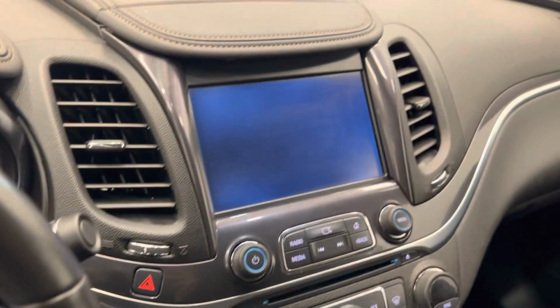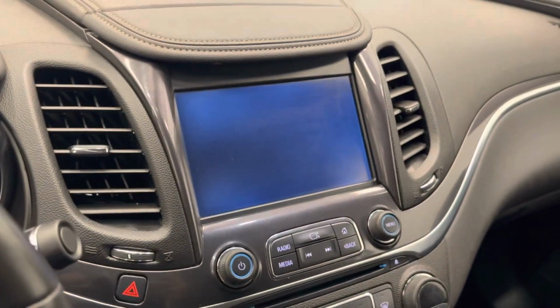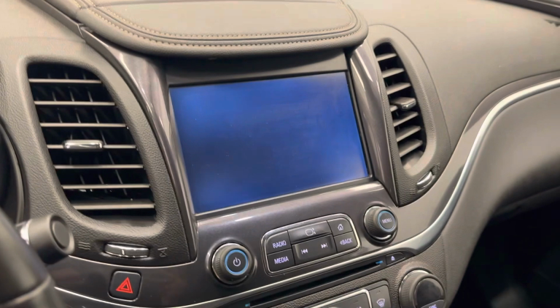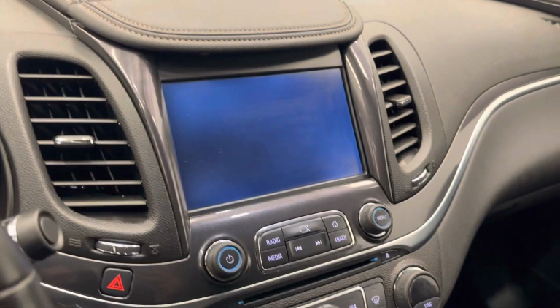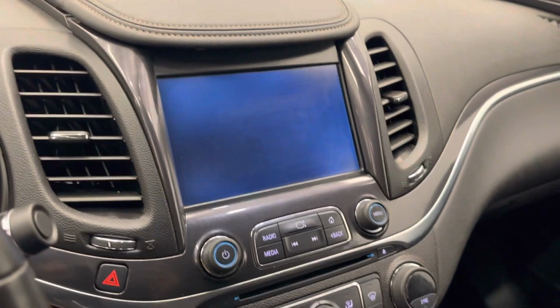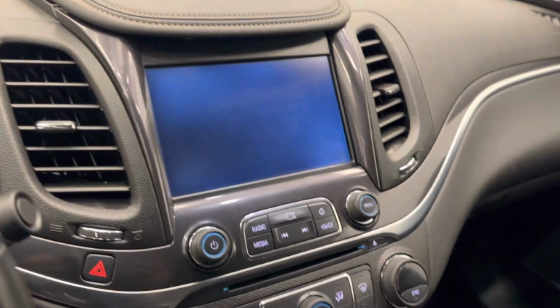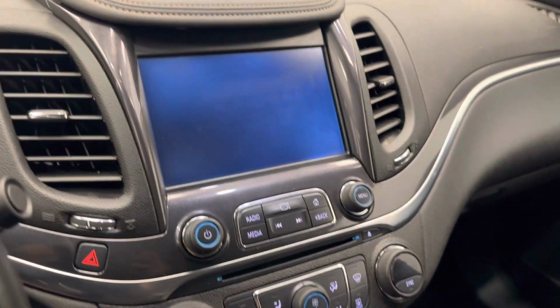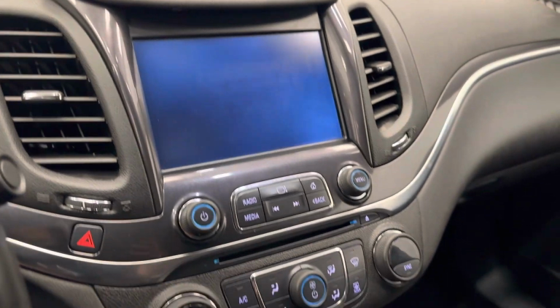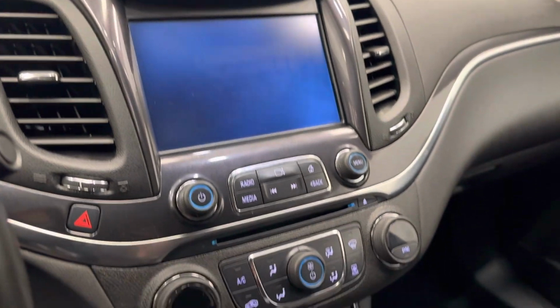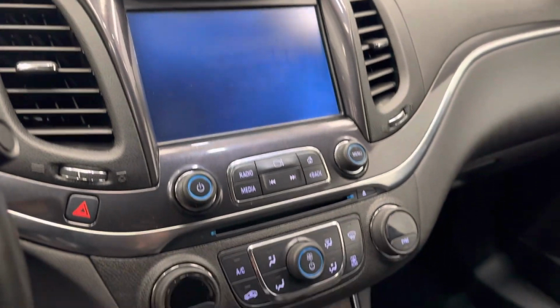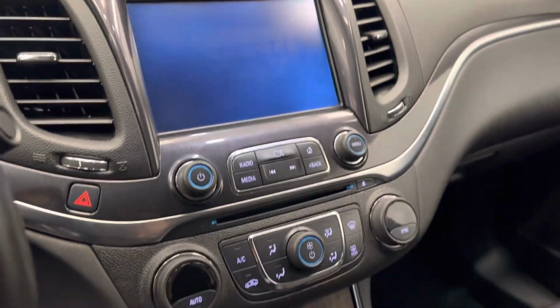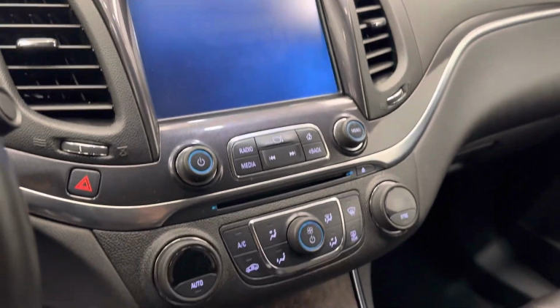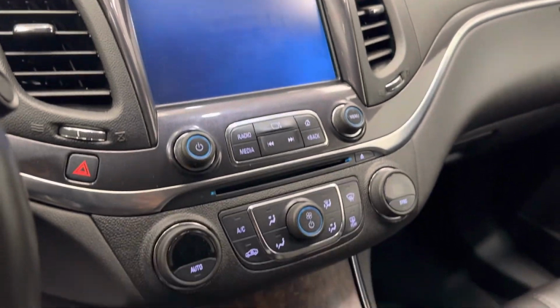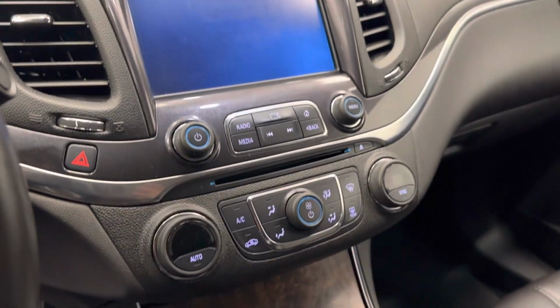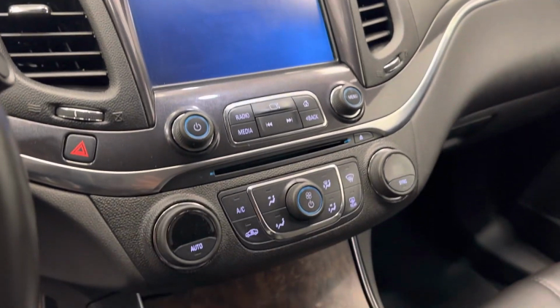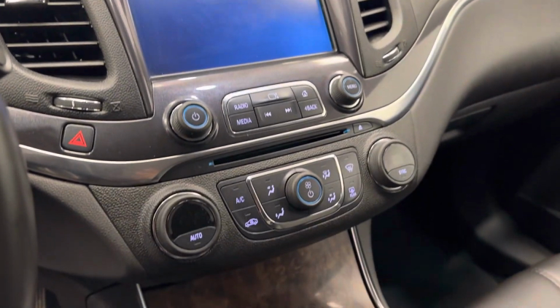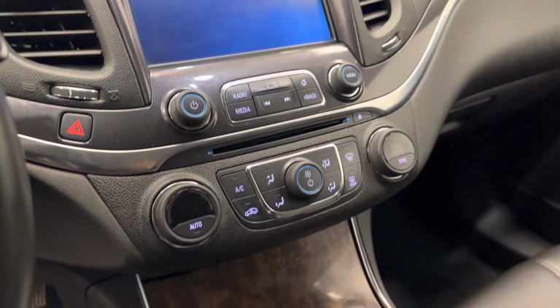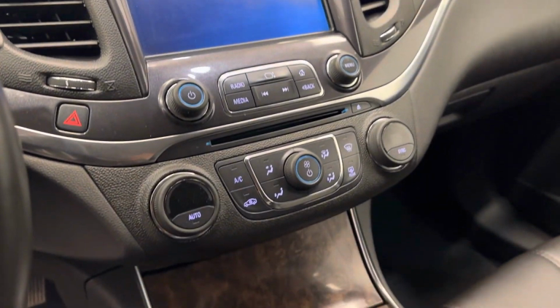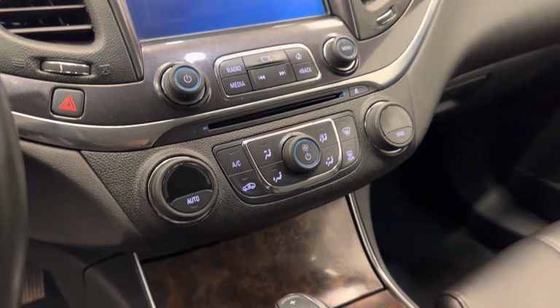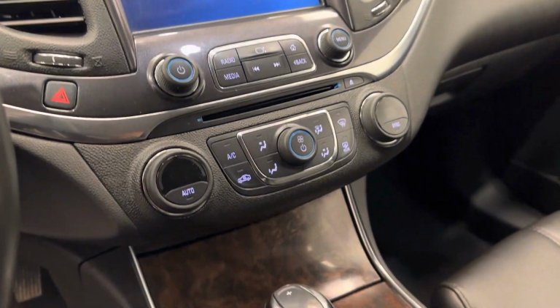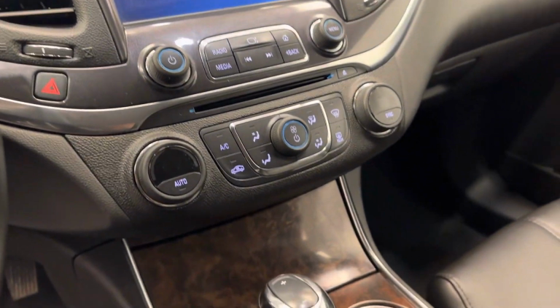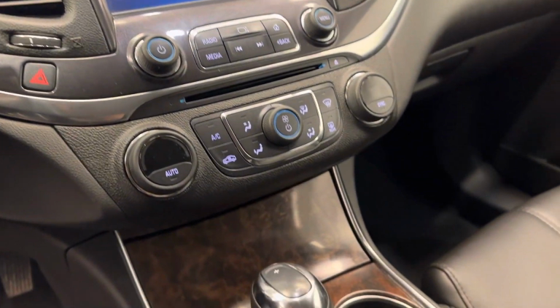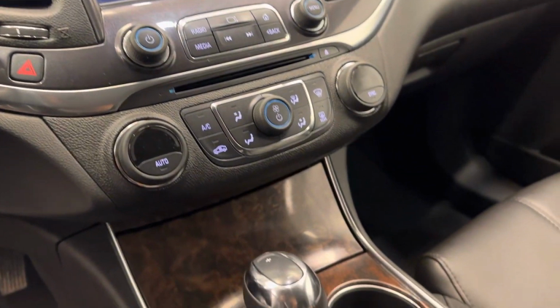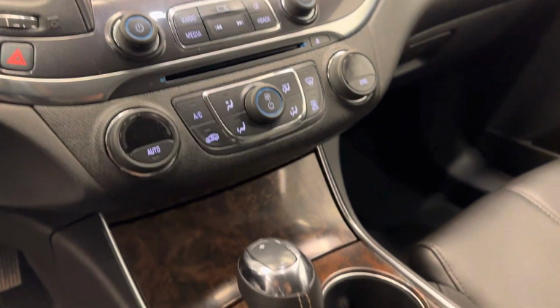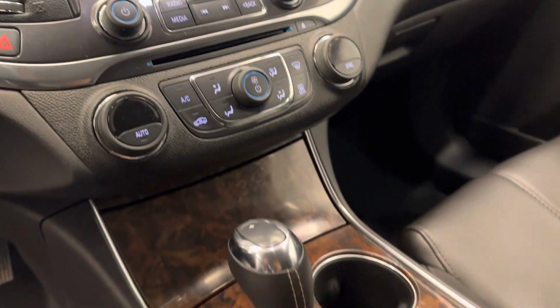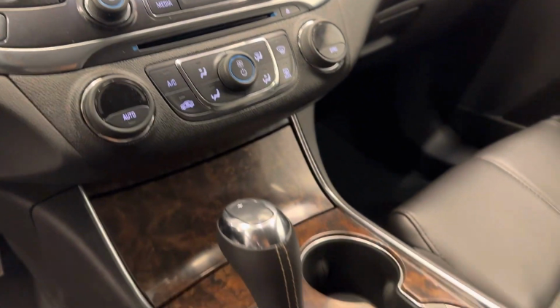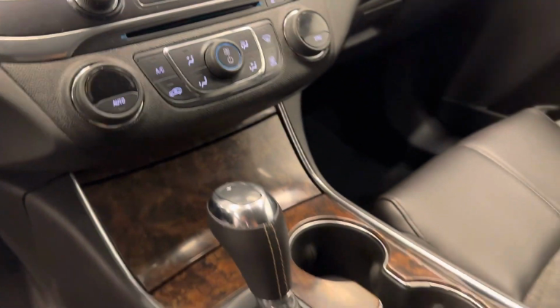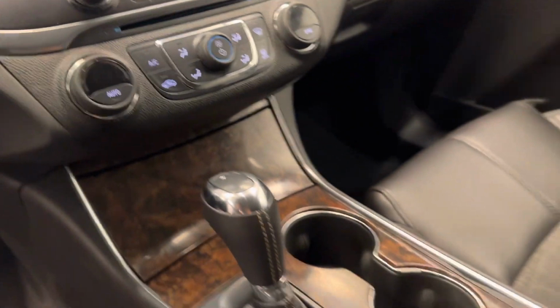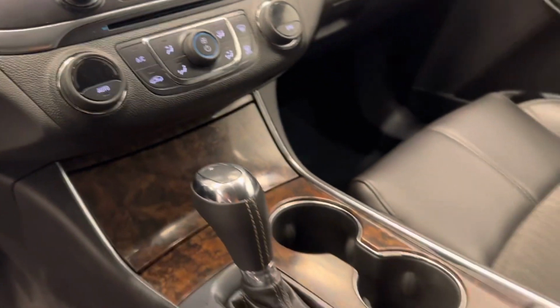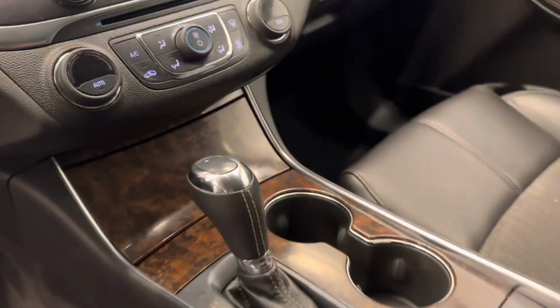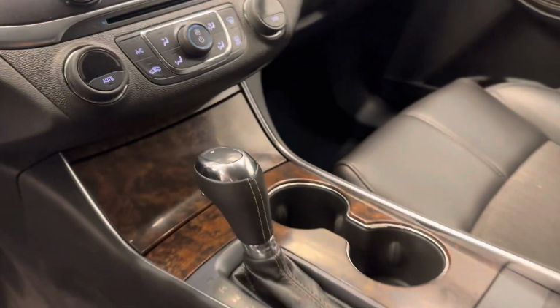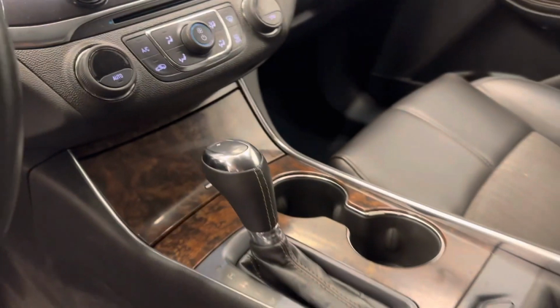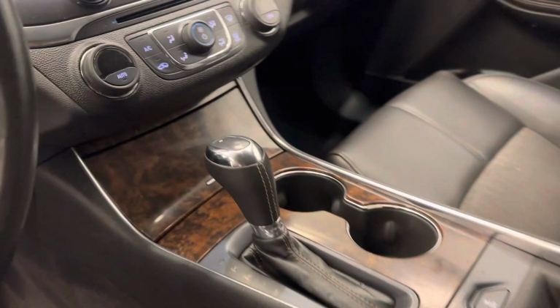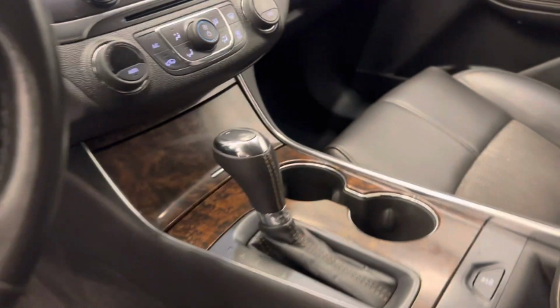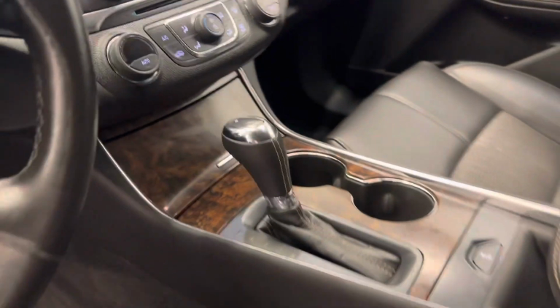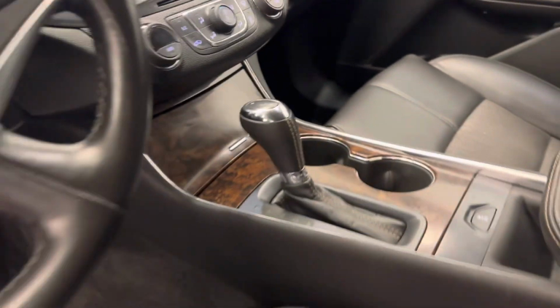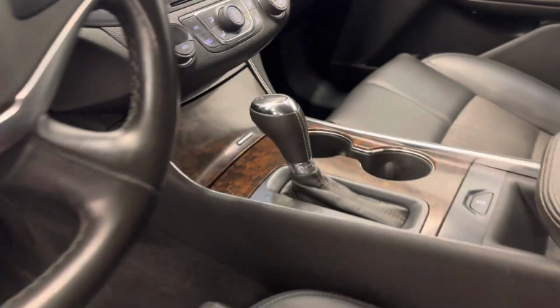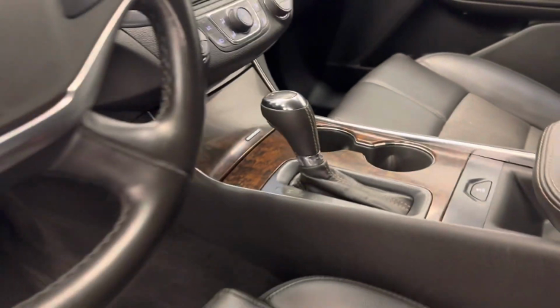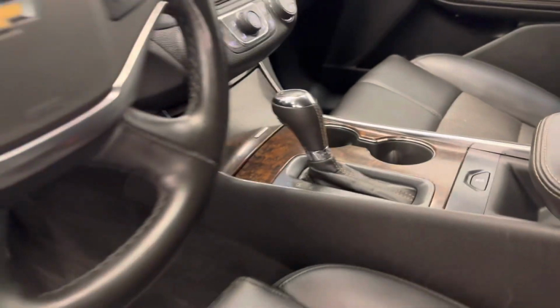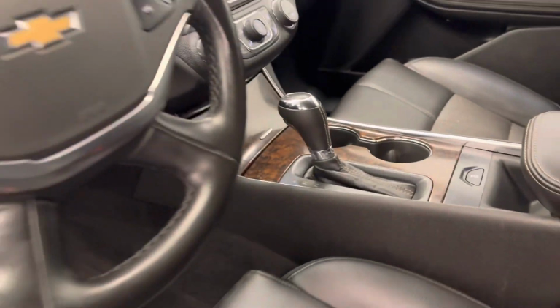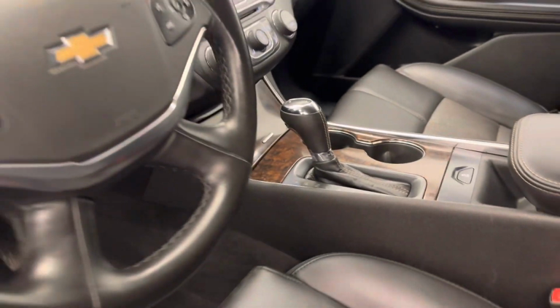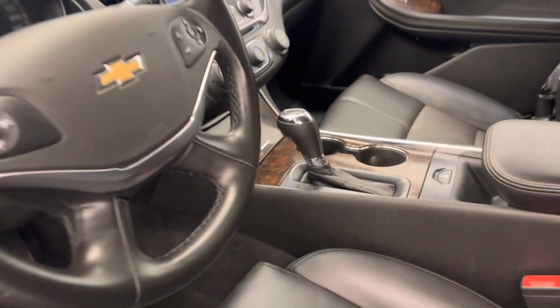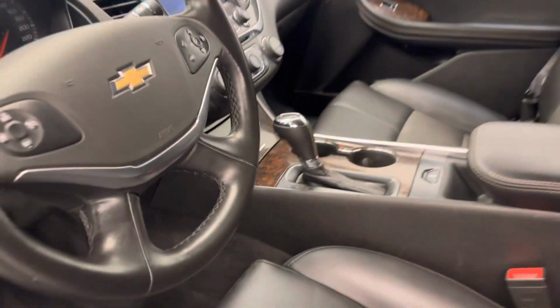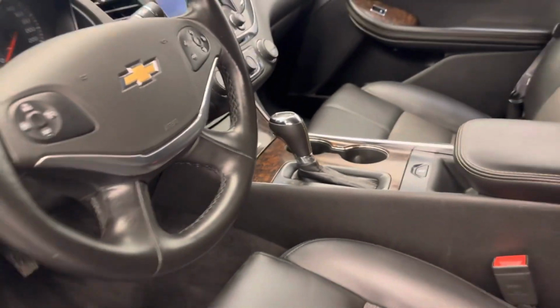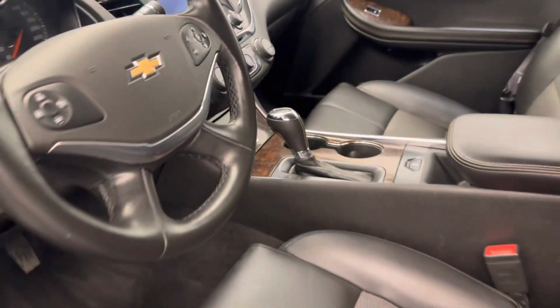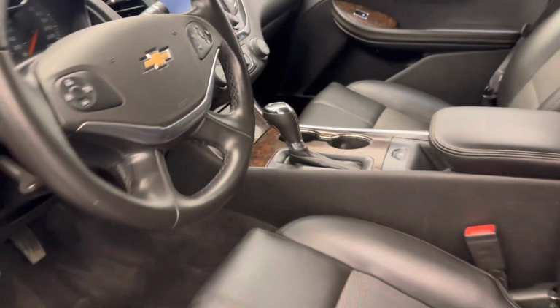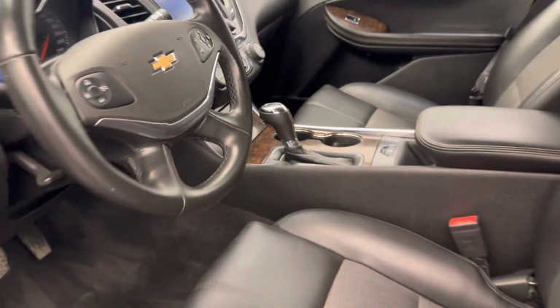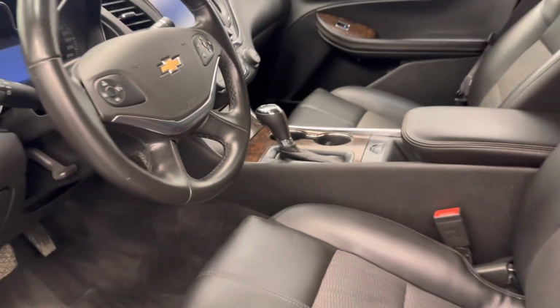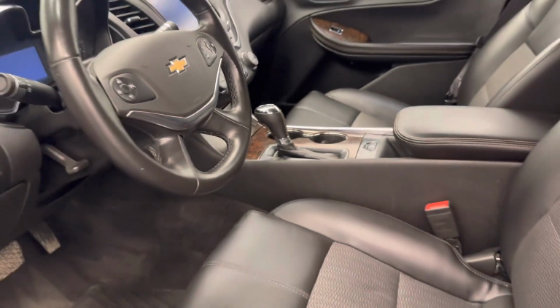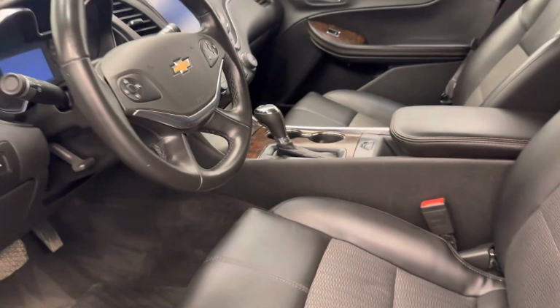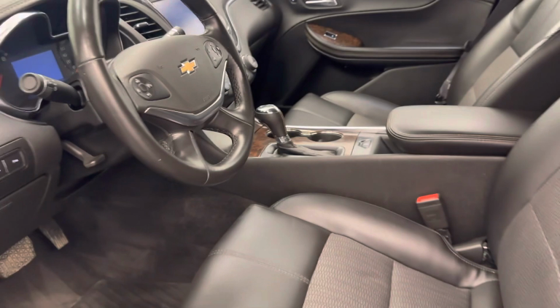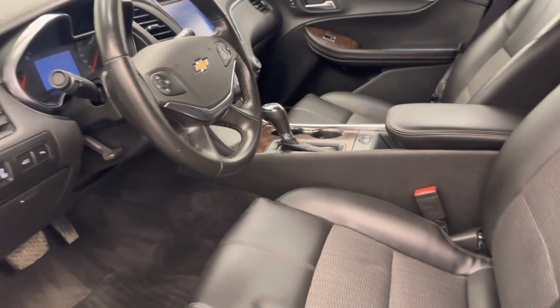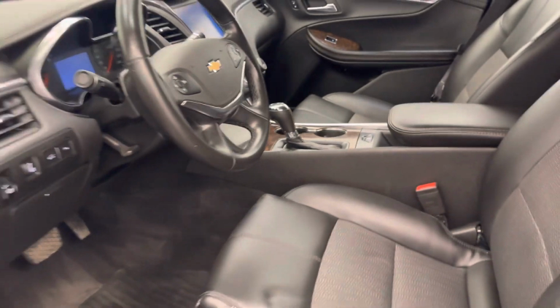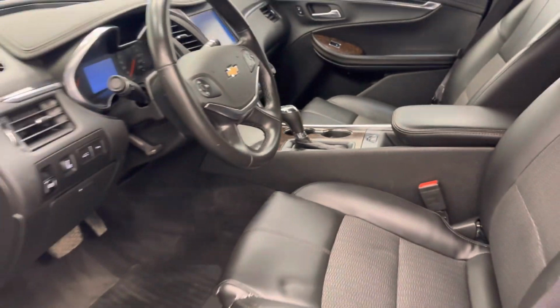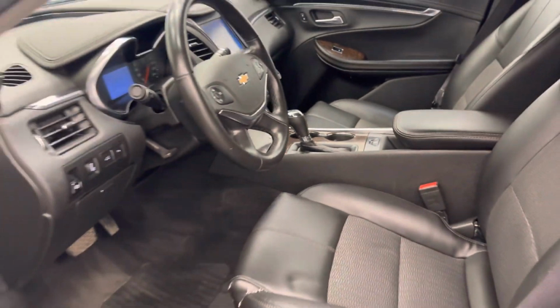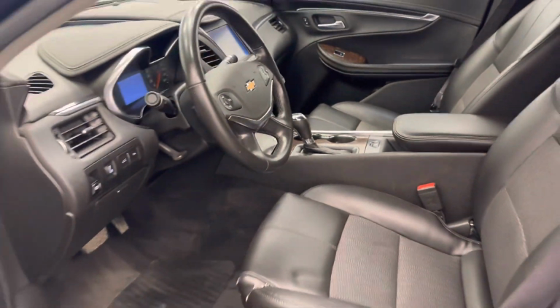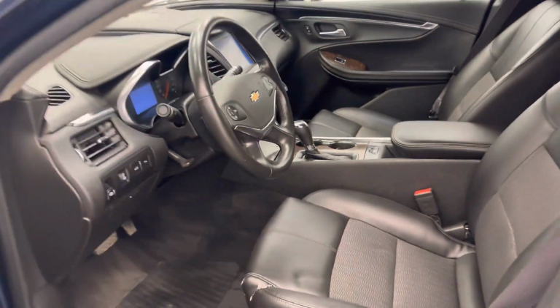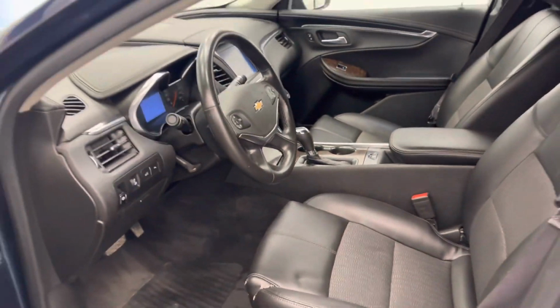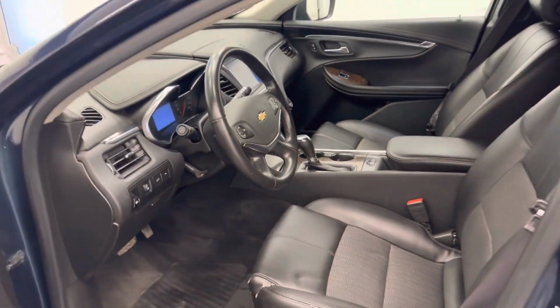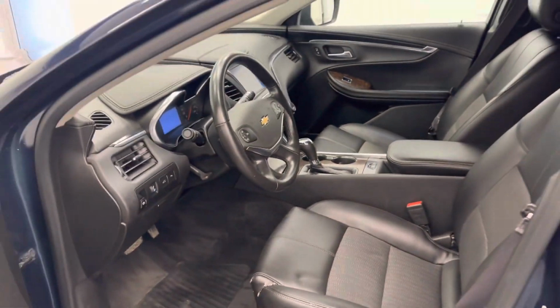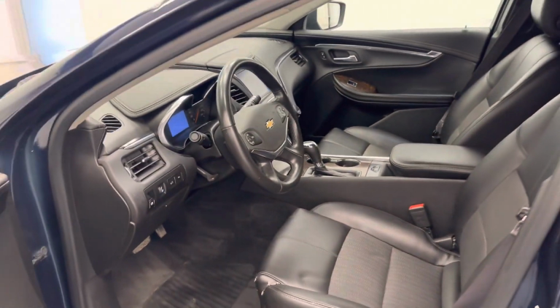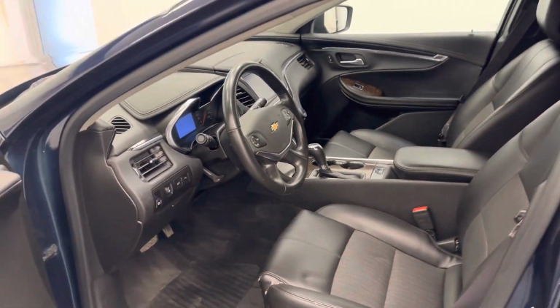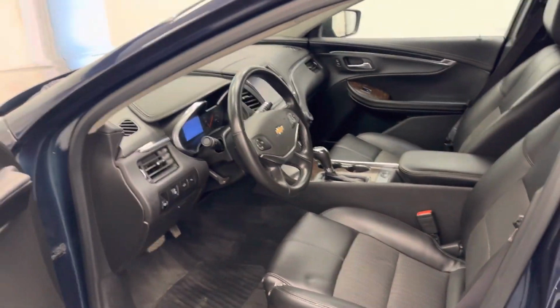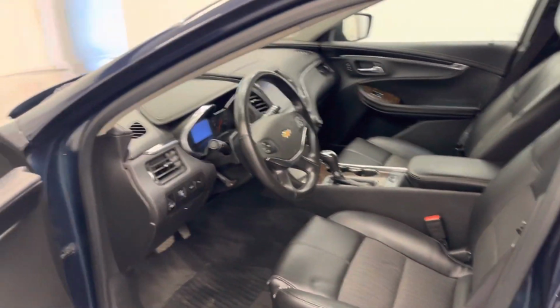Infotainment system with CD, AM, FM radio, climate control with AC, traction control, remote start, and our interior color is black.